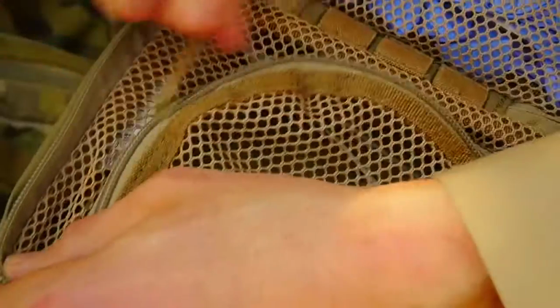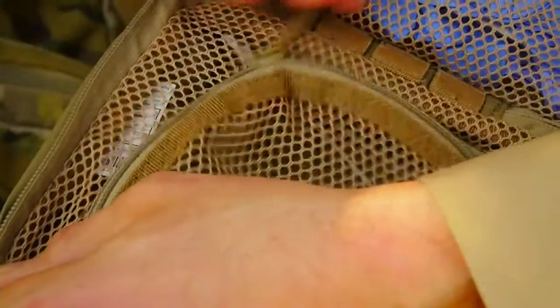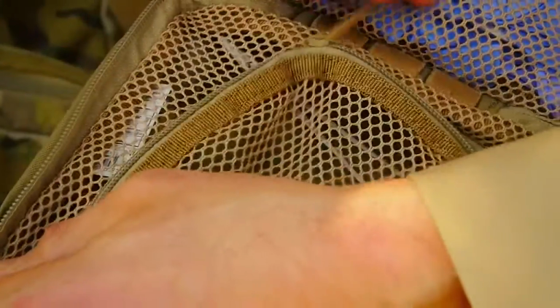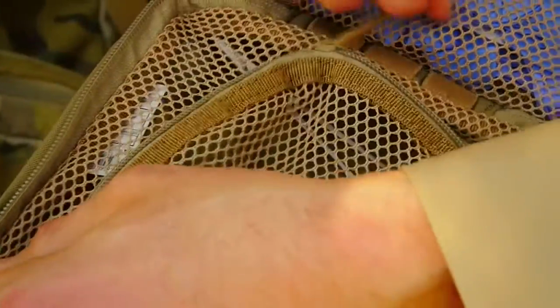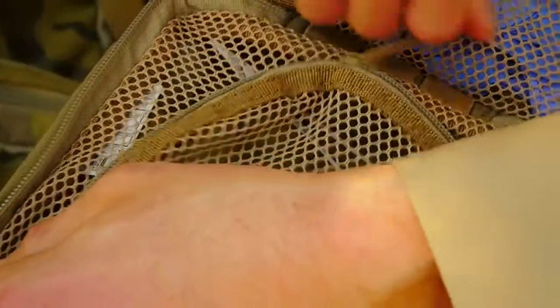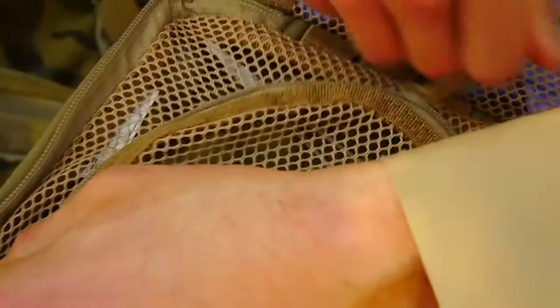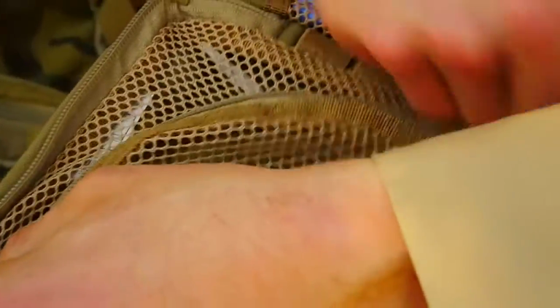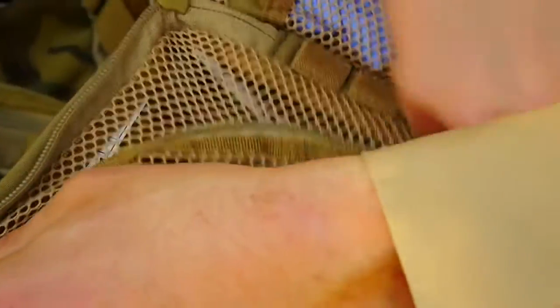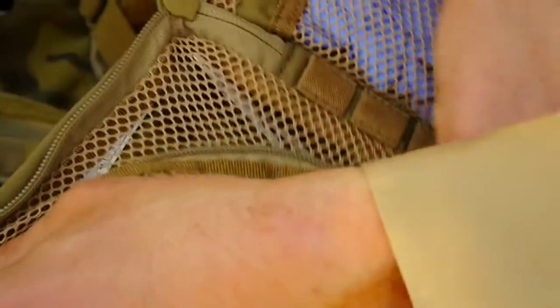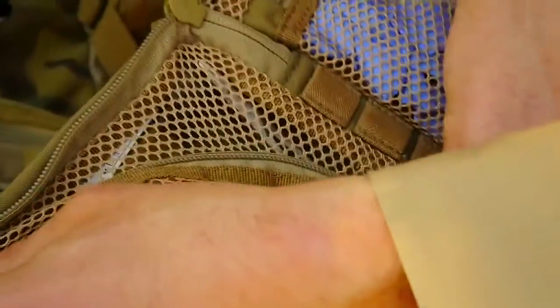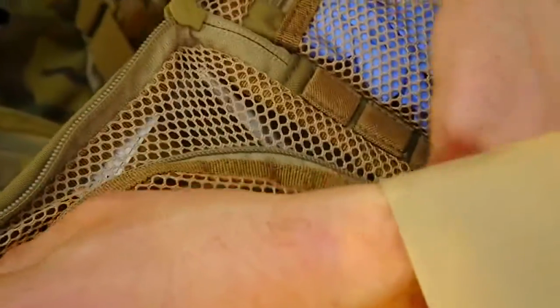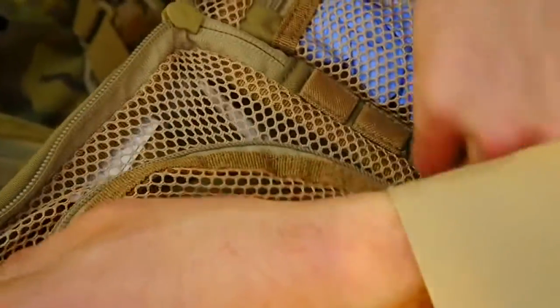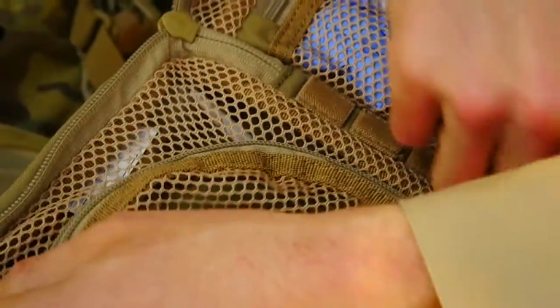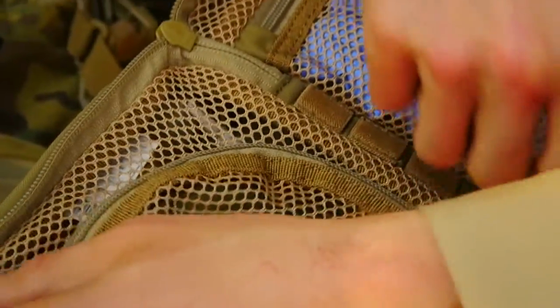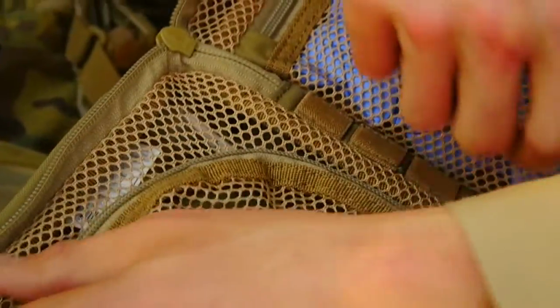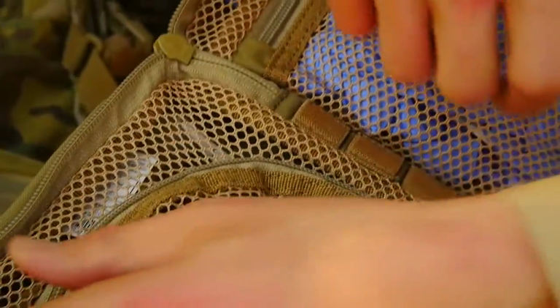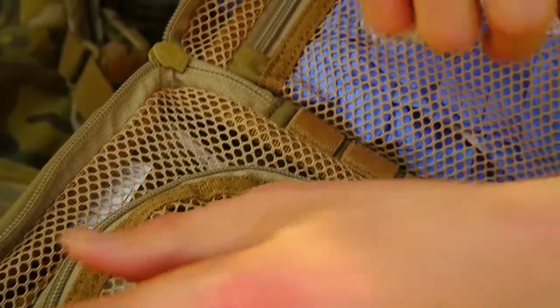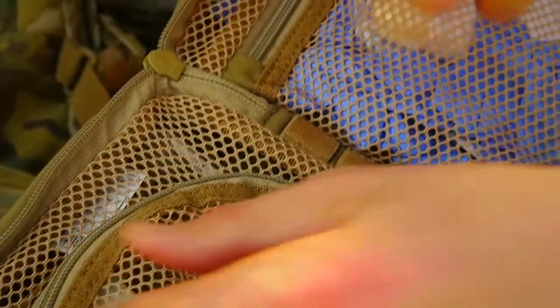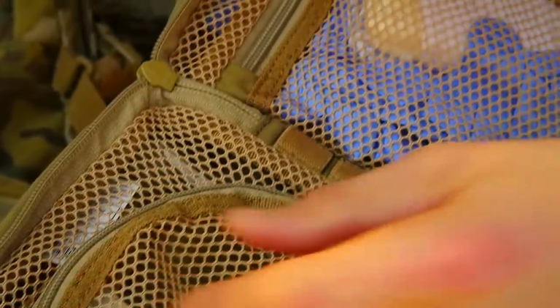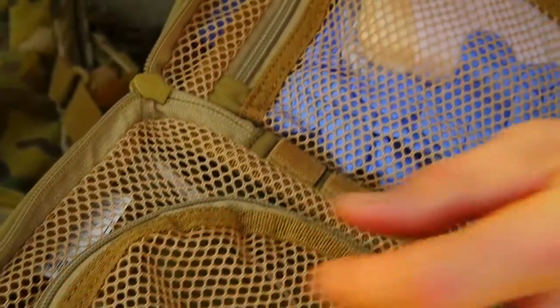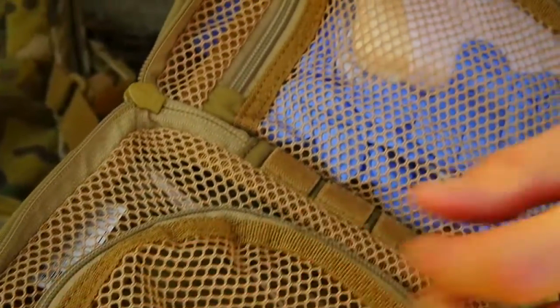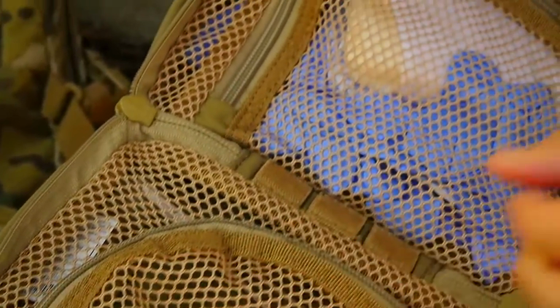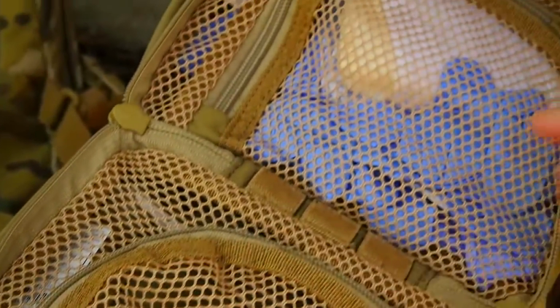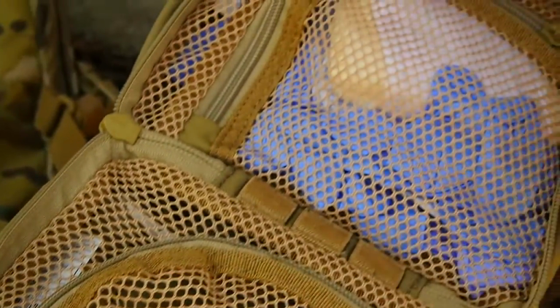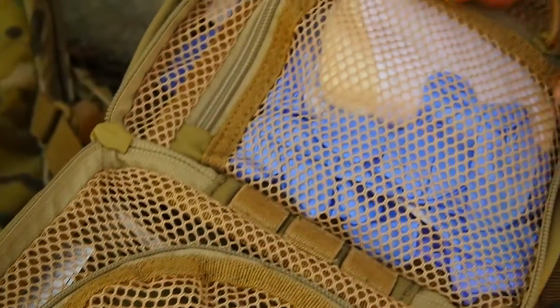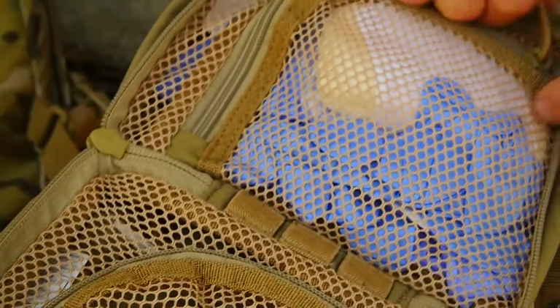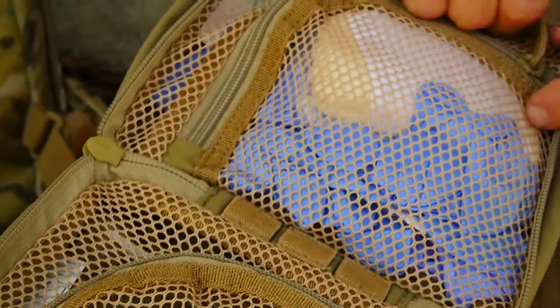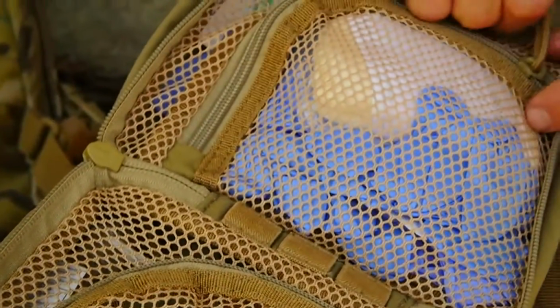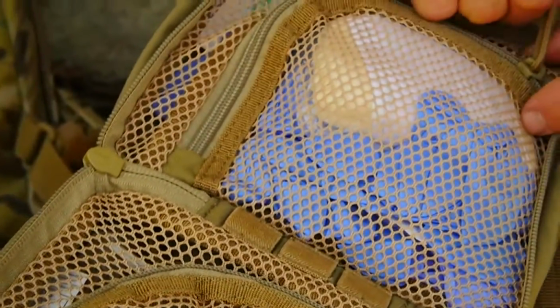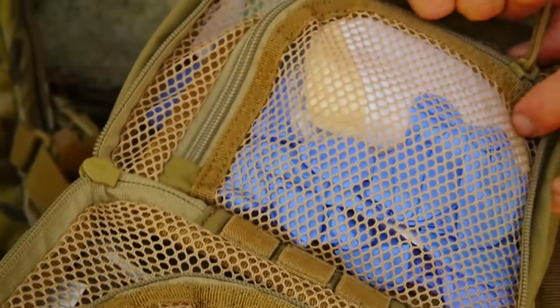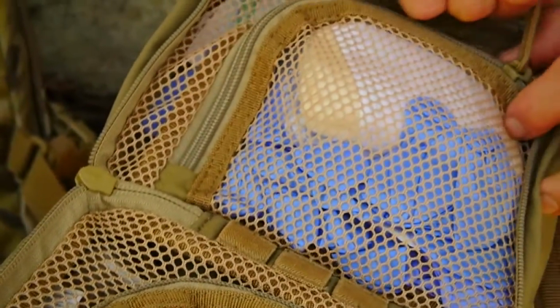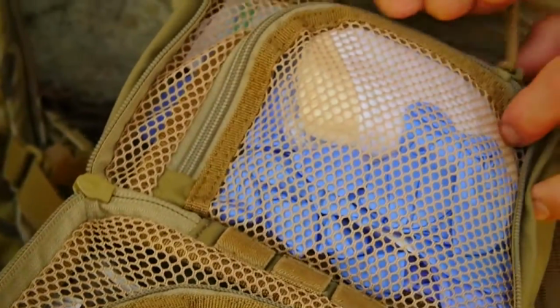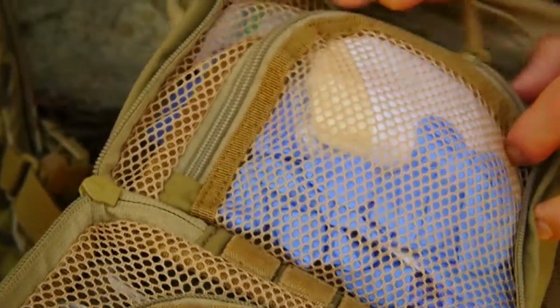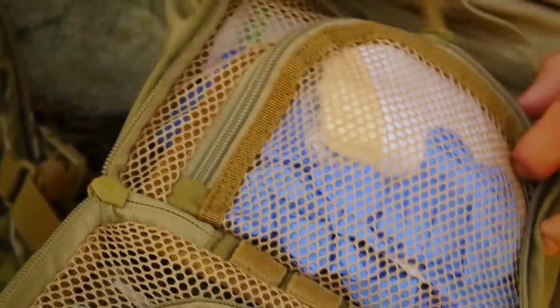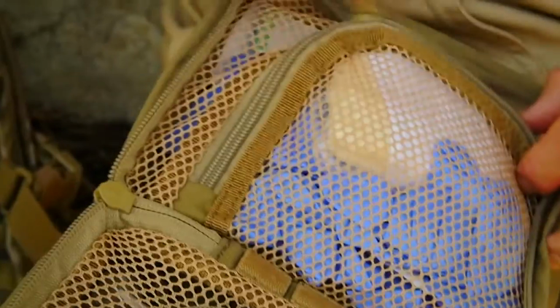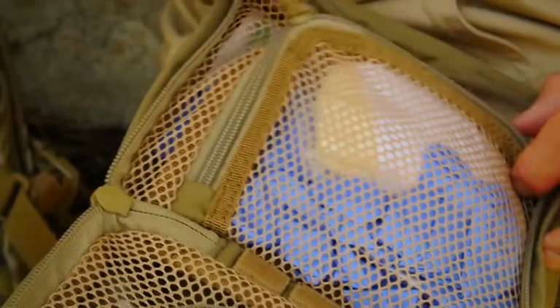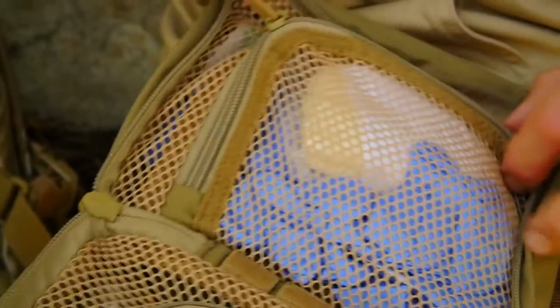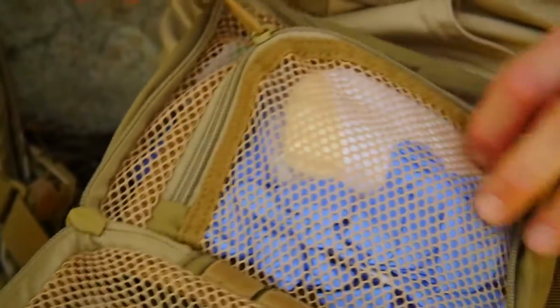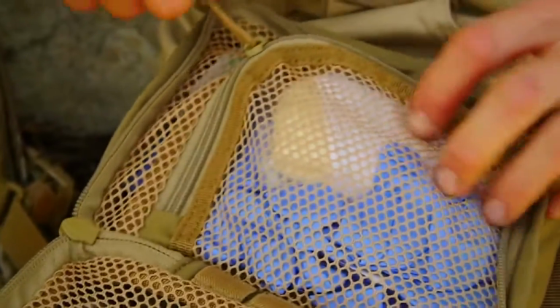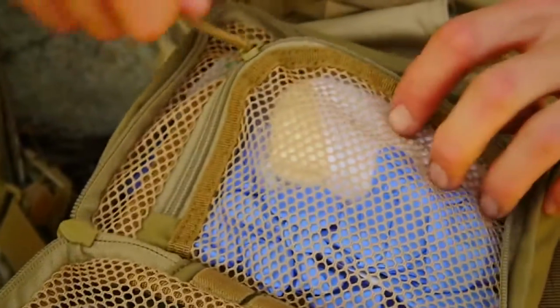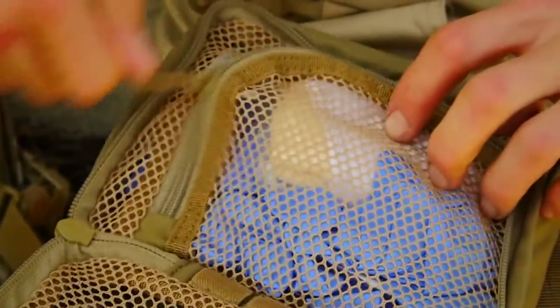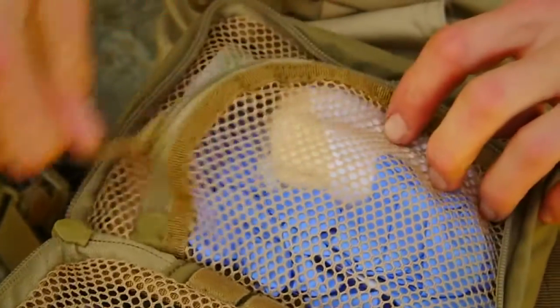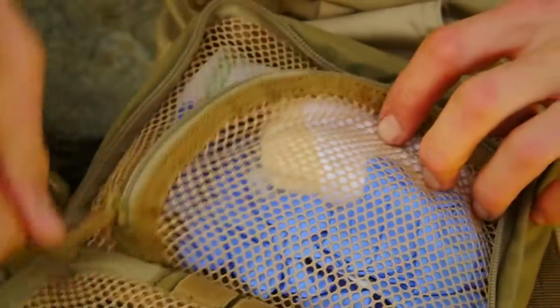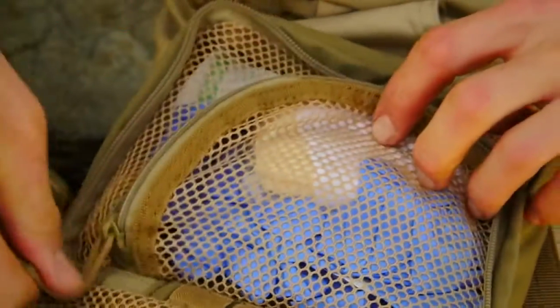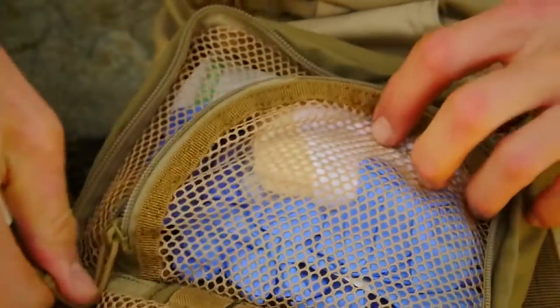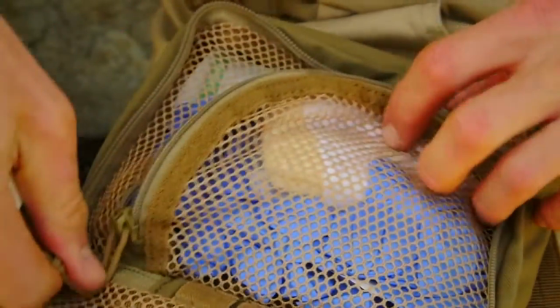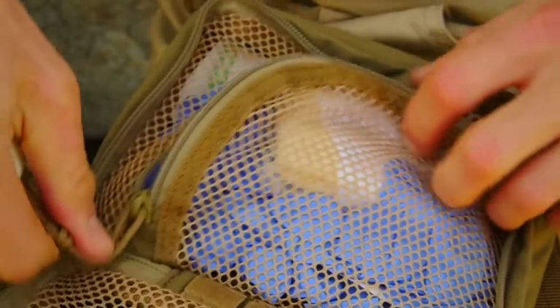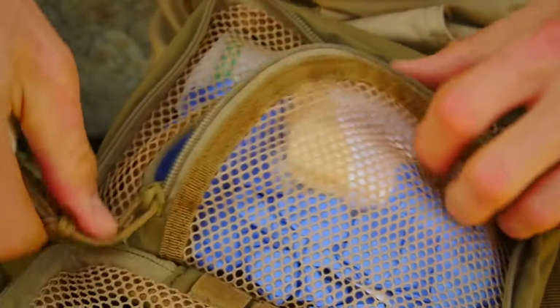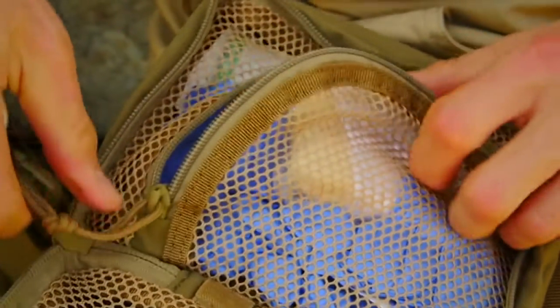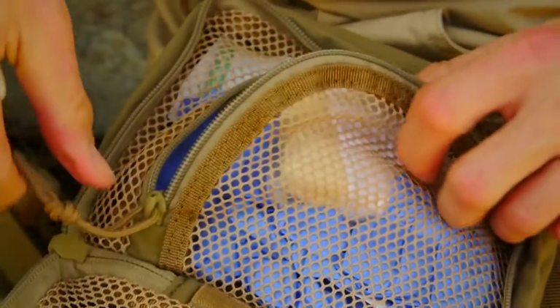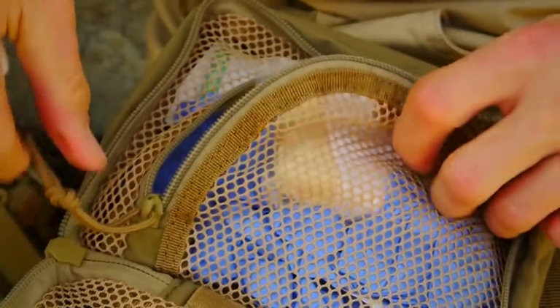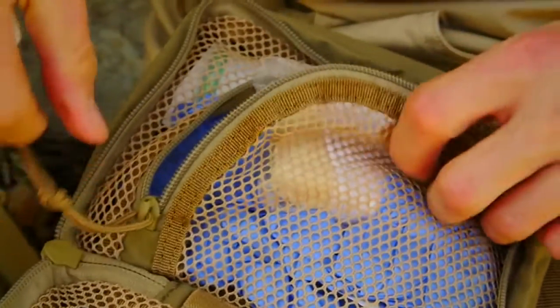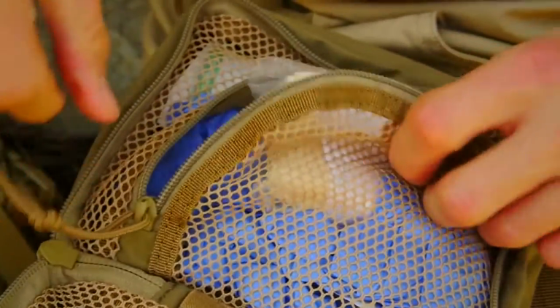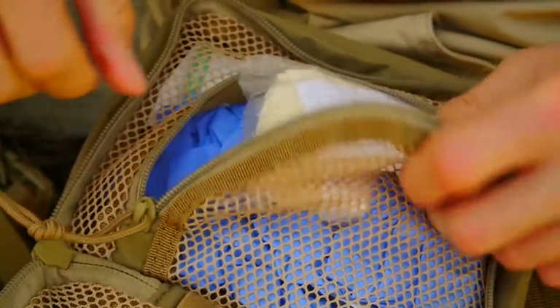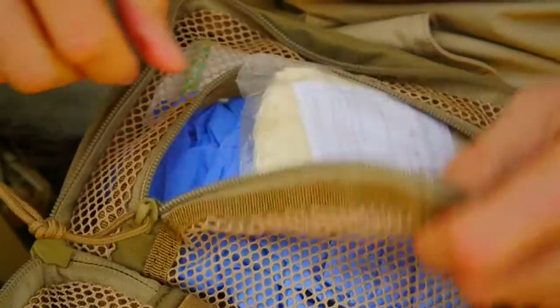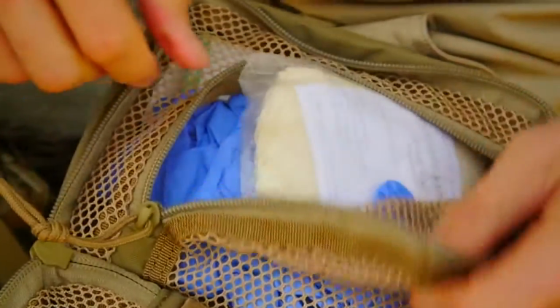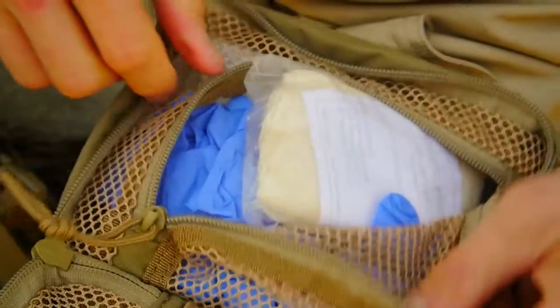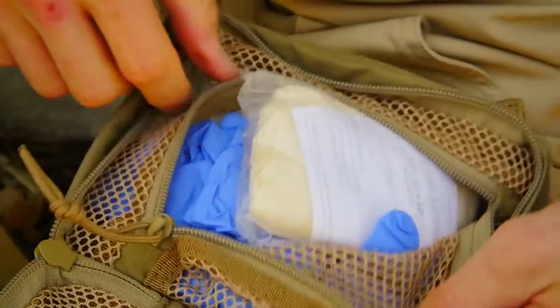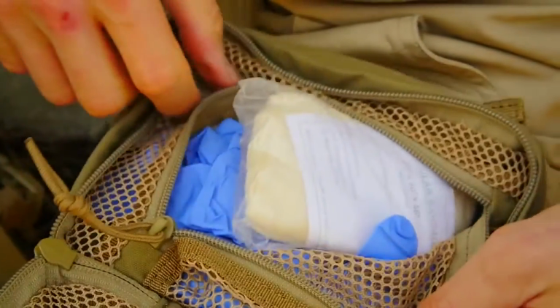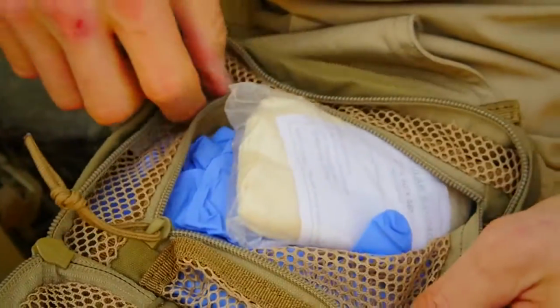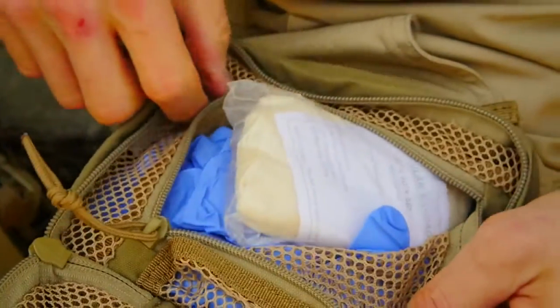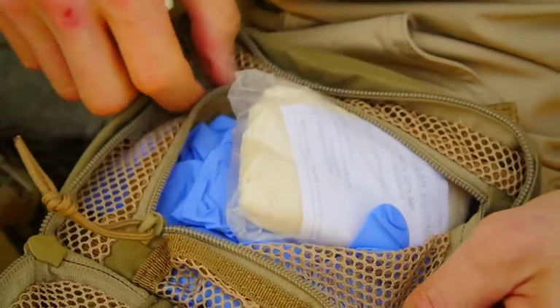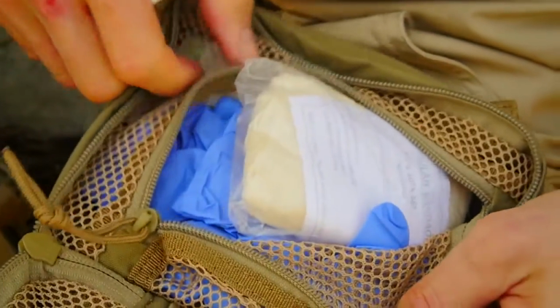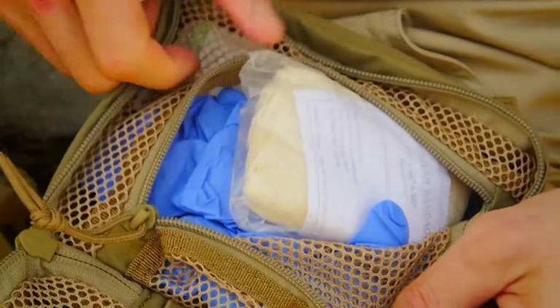This pouch is ideal for both tactical and recreational use because the internal zipper mesh pockets keep all of your emergency accessories within plain sight.